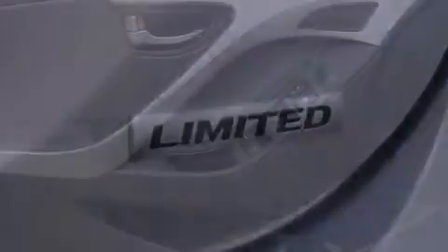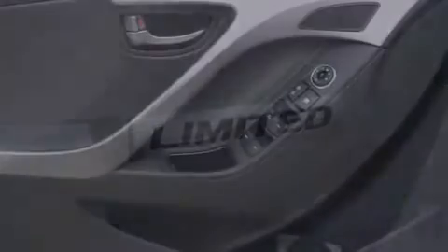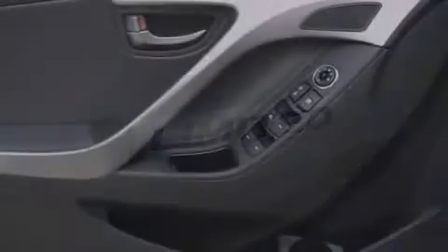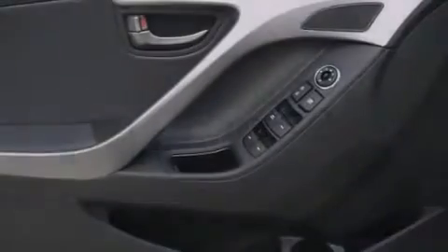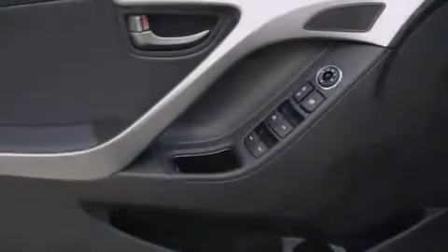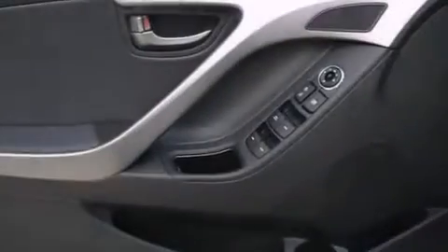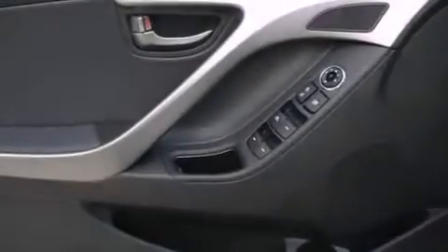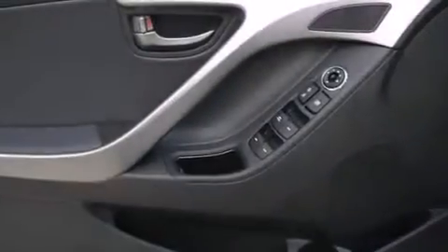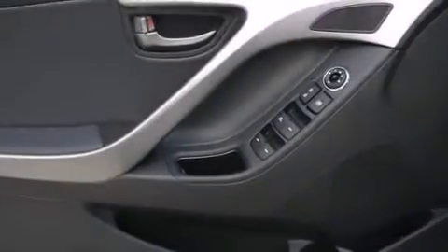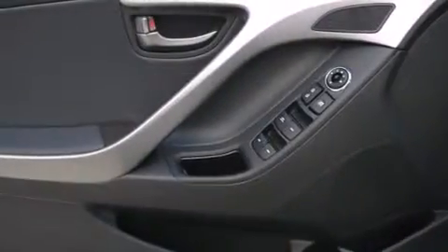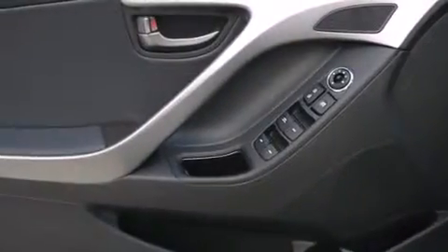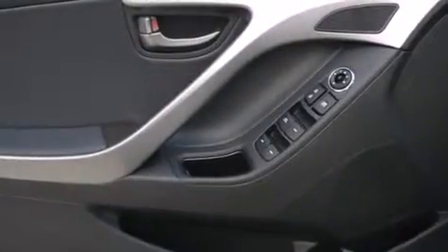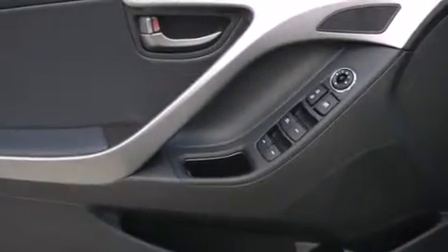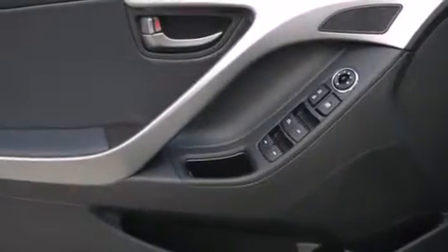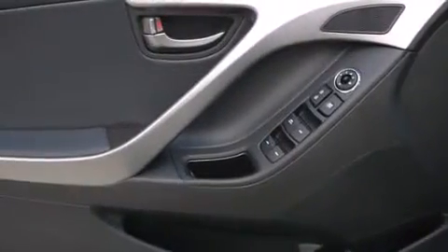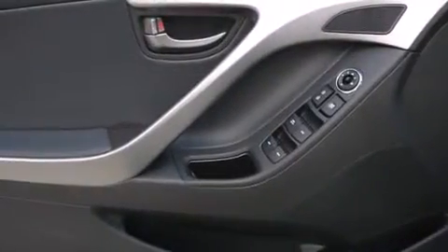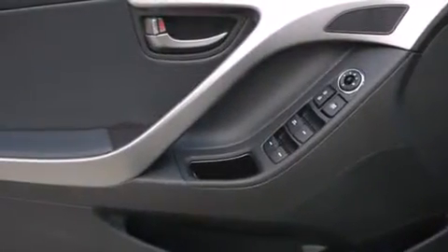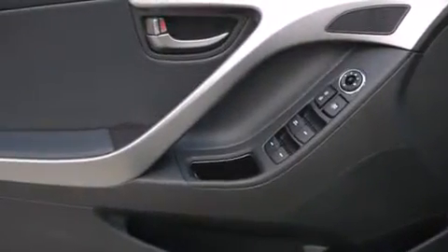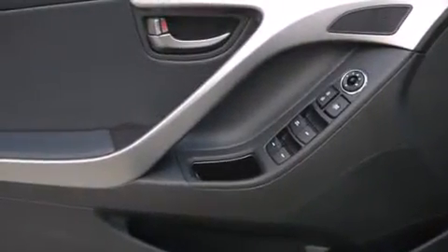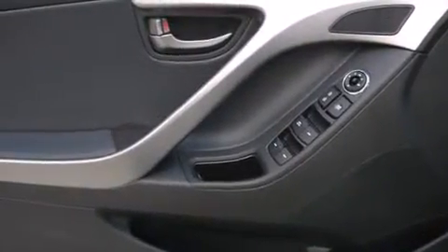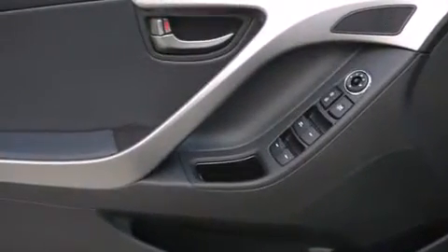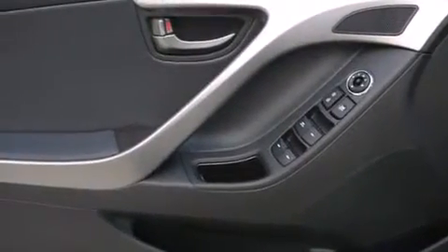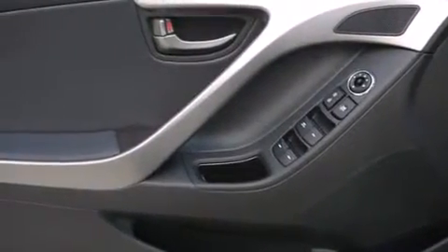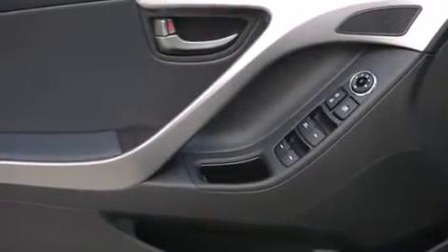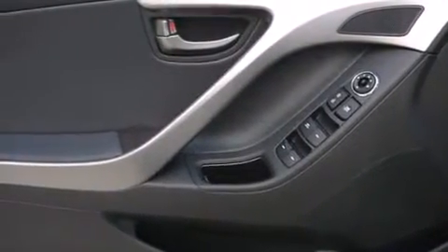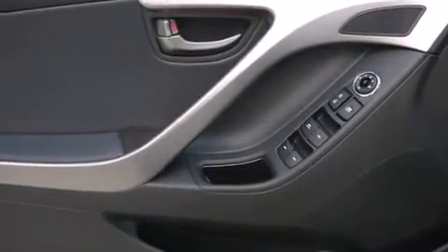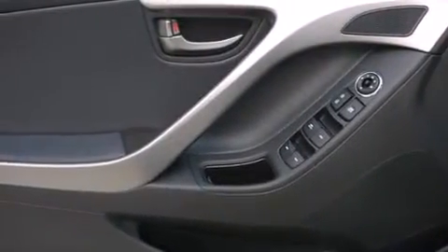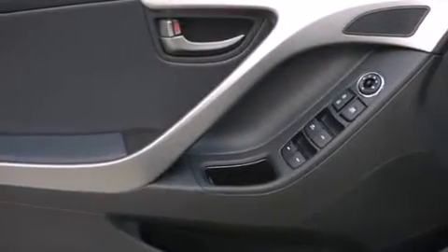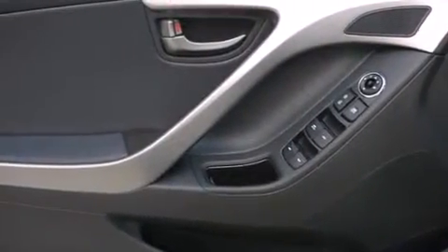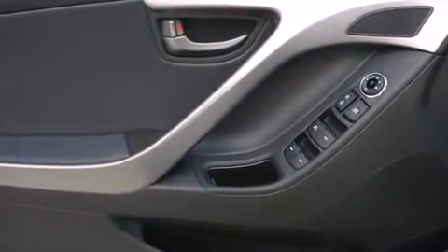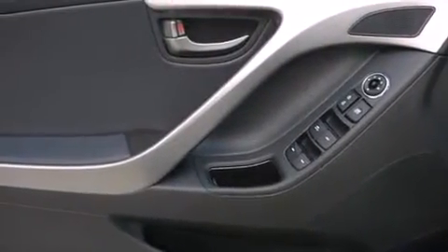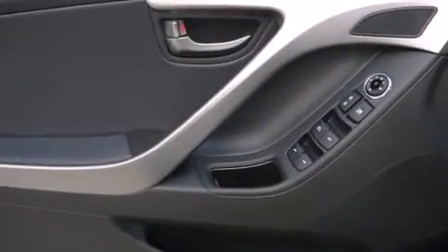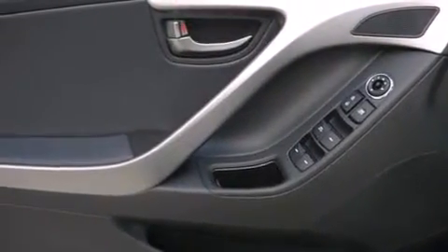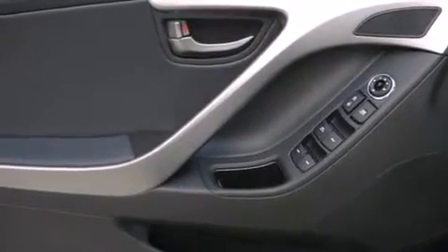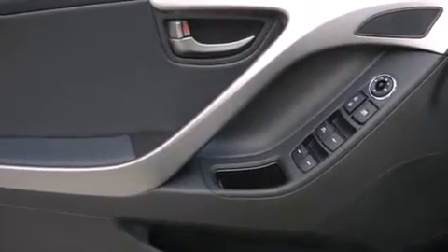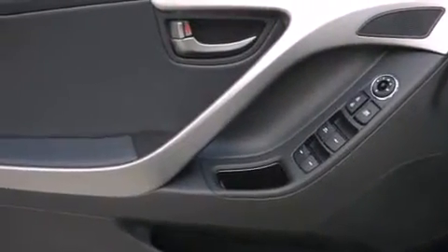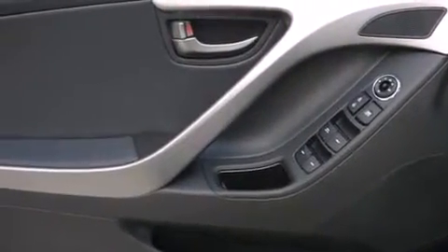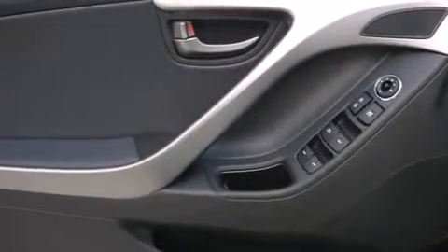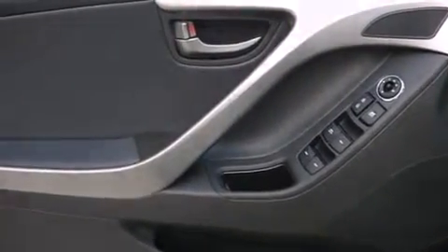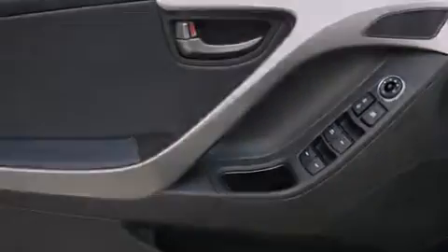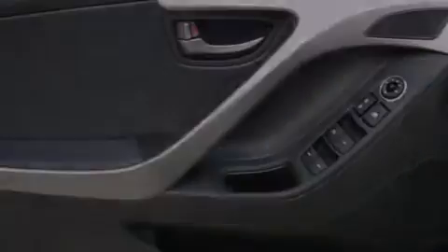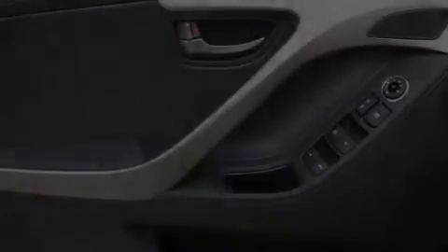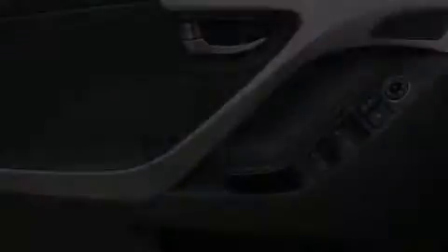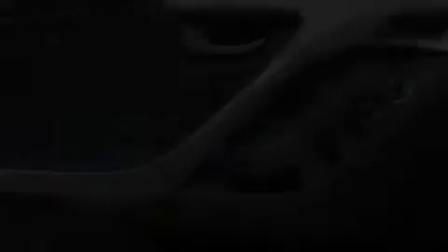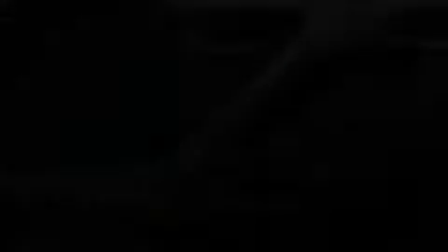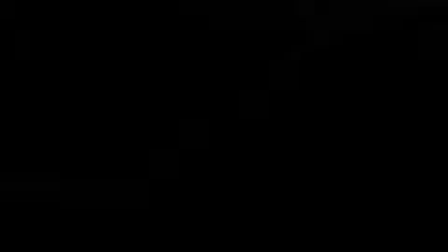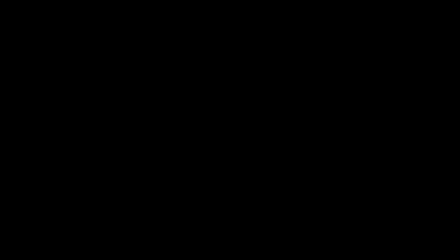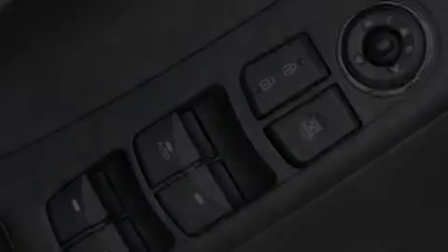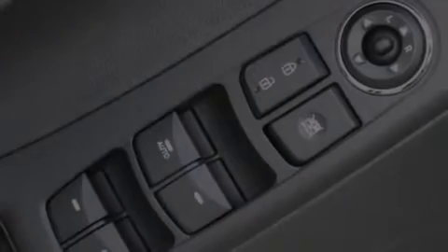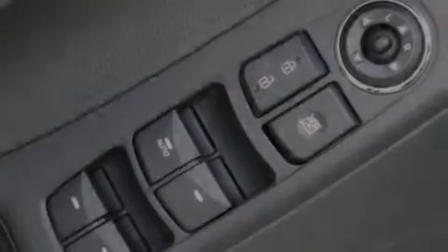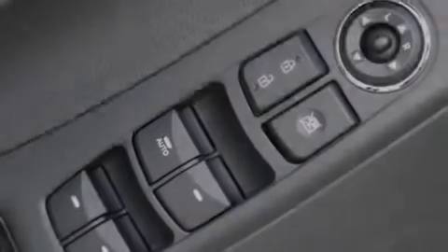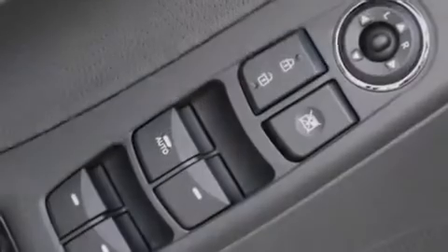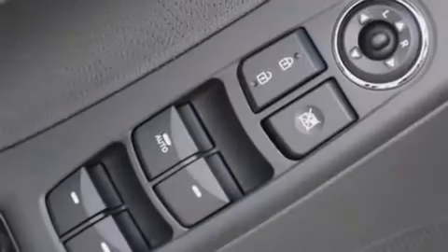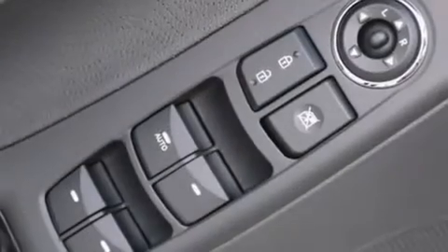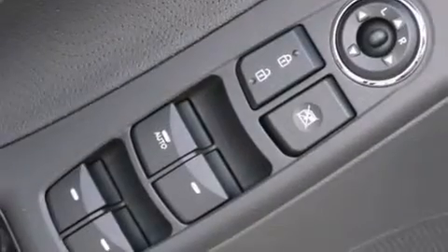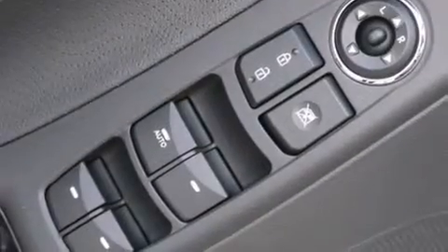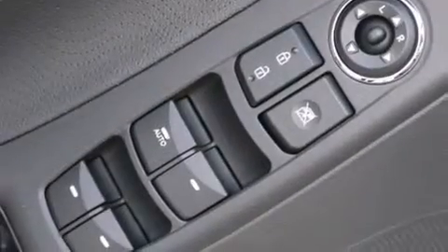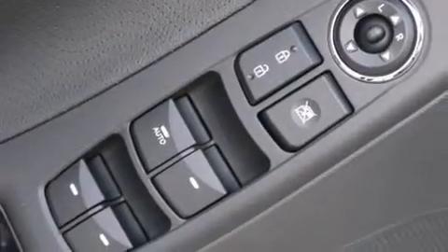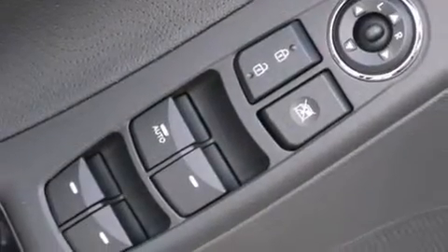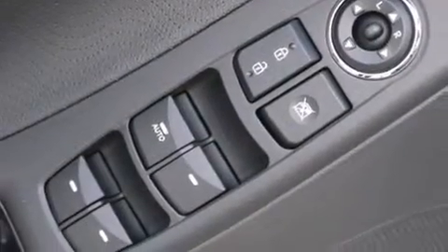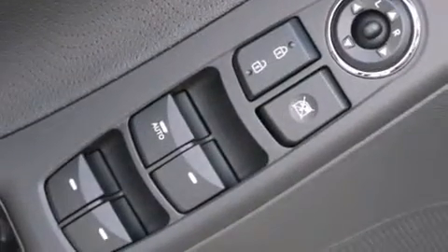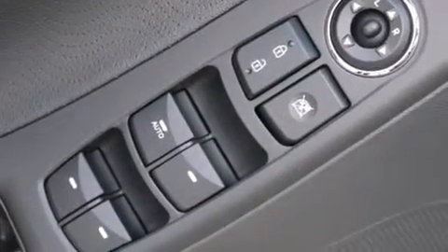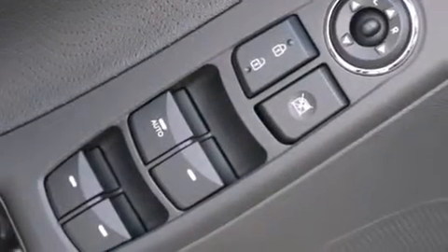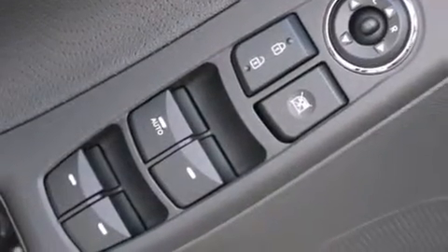A split folding rear seat, full power accessories, a rear window defroster, a CD player, and air conditioning.